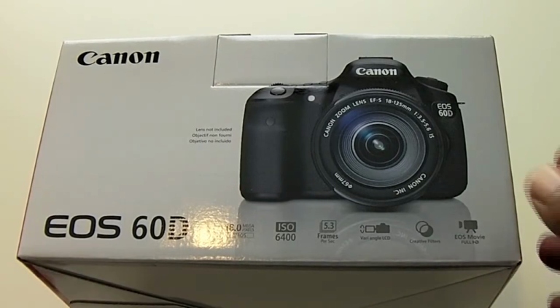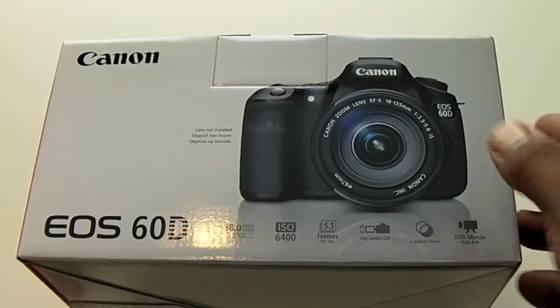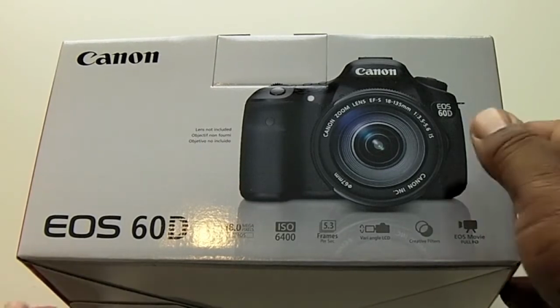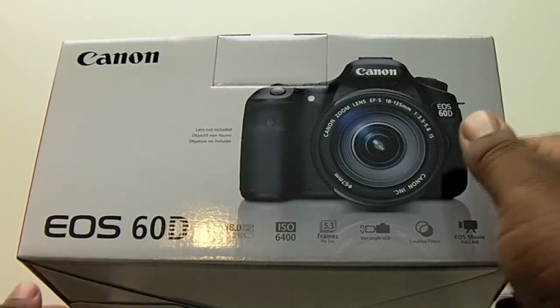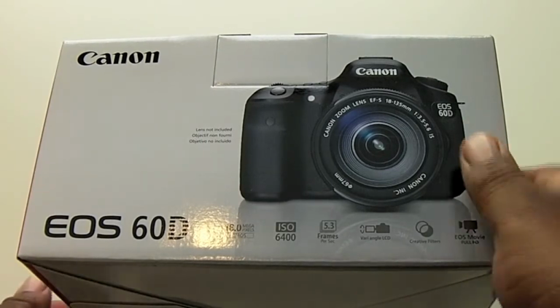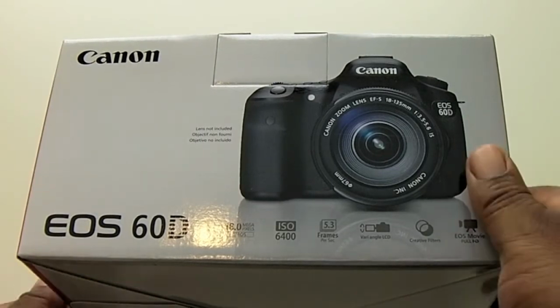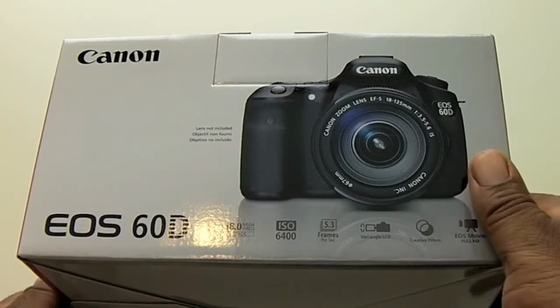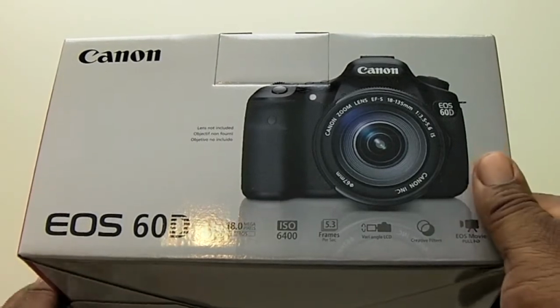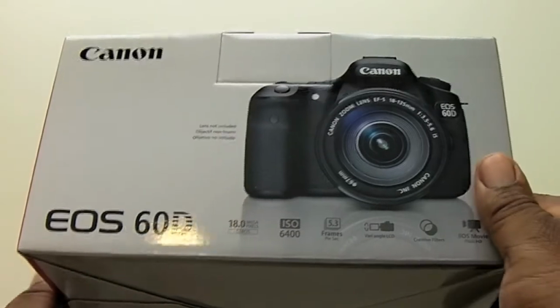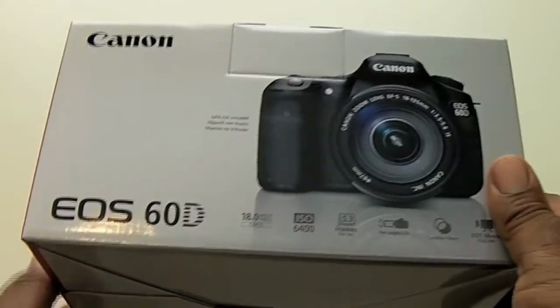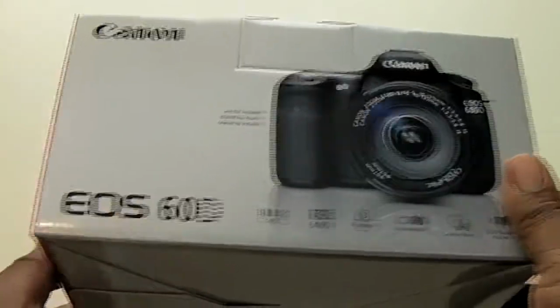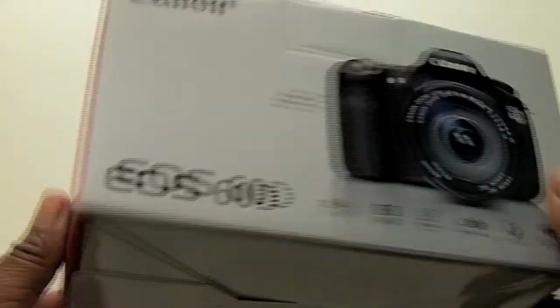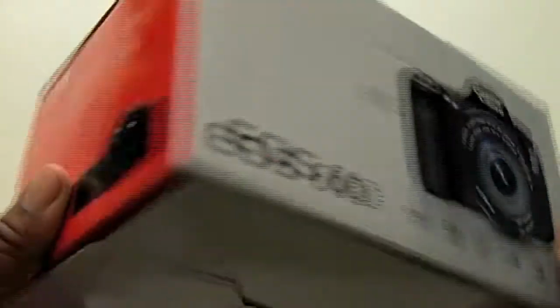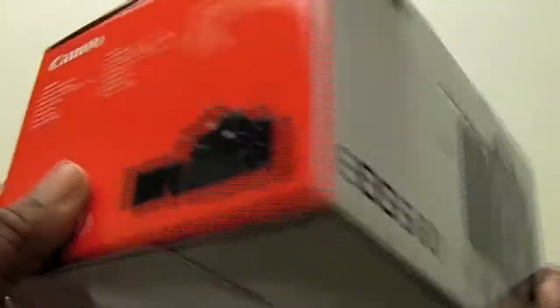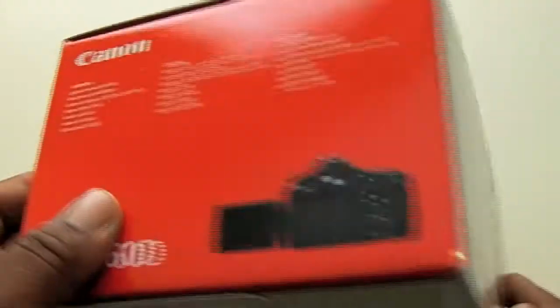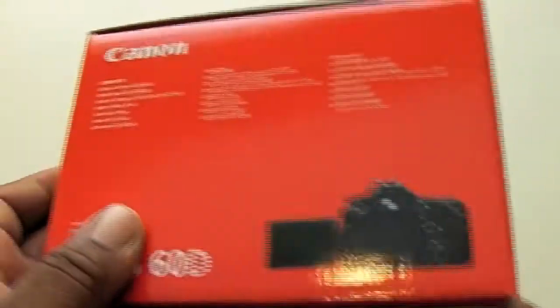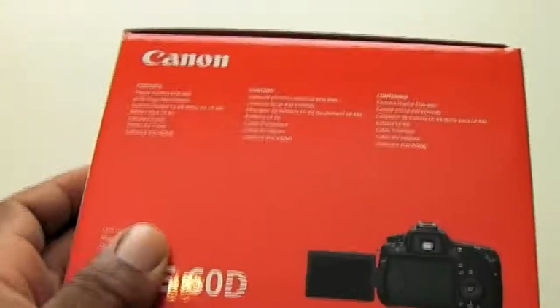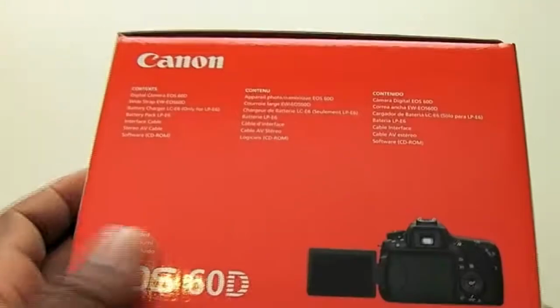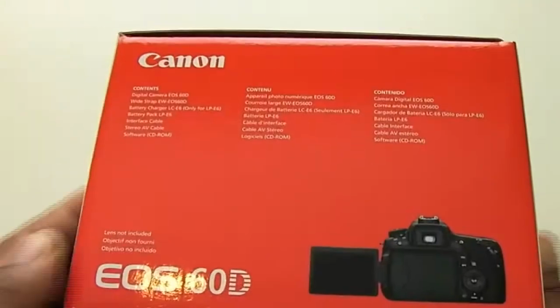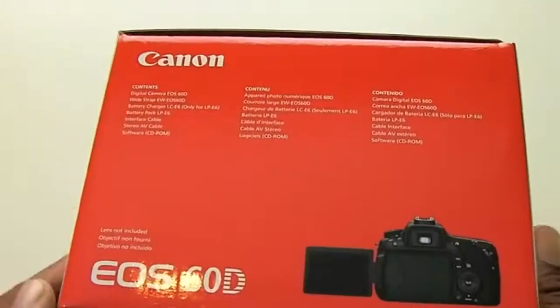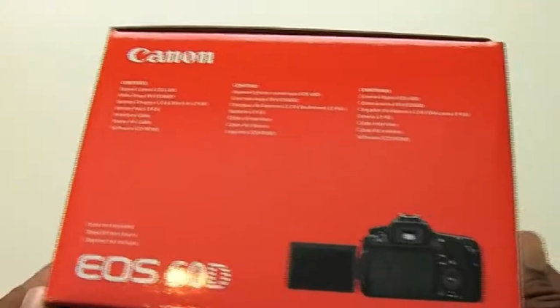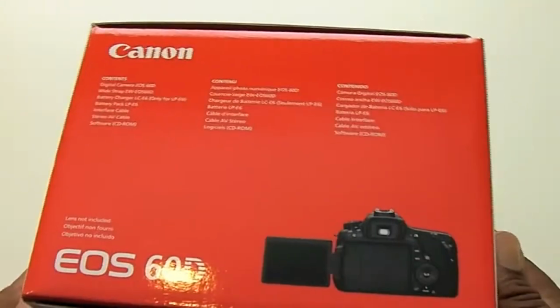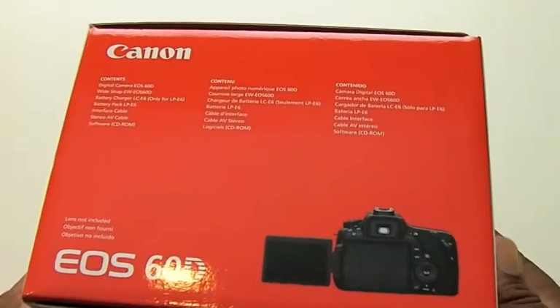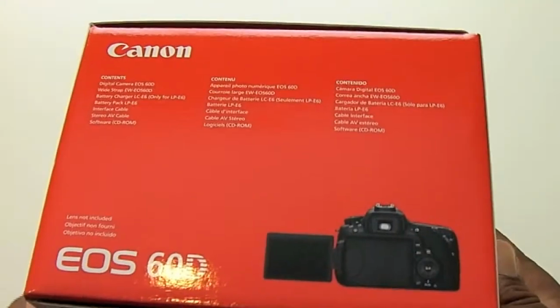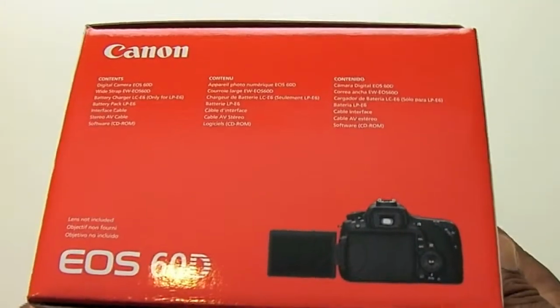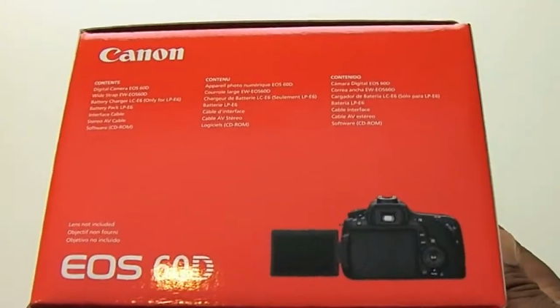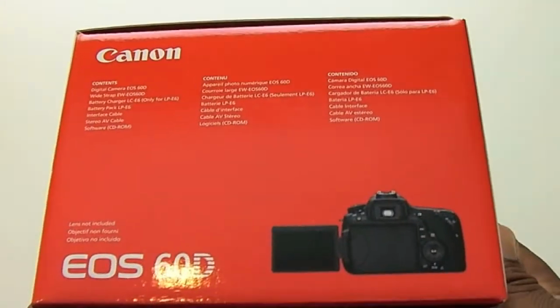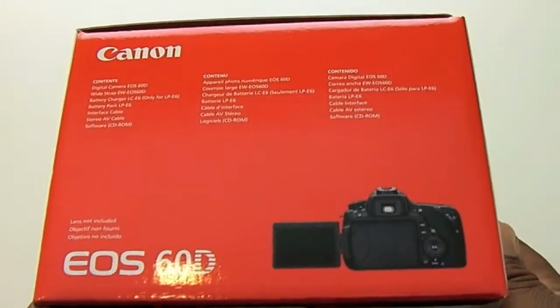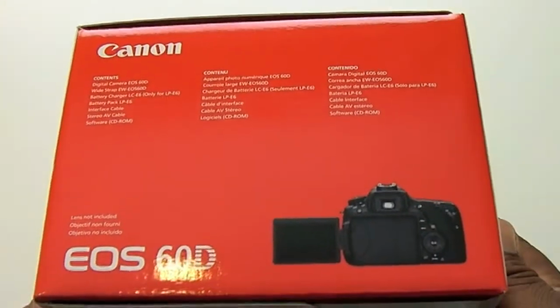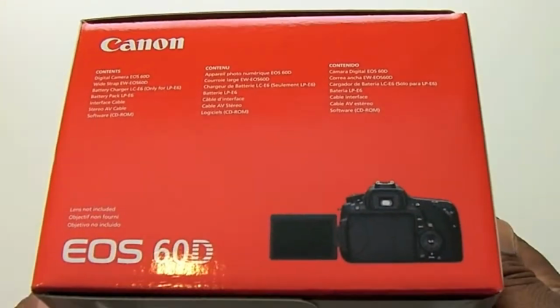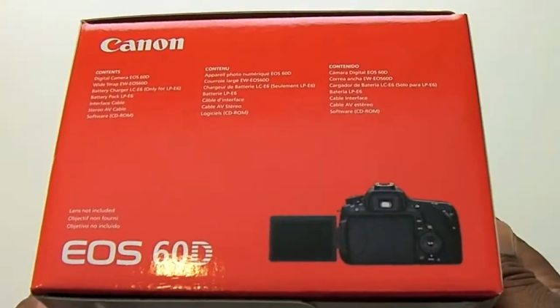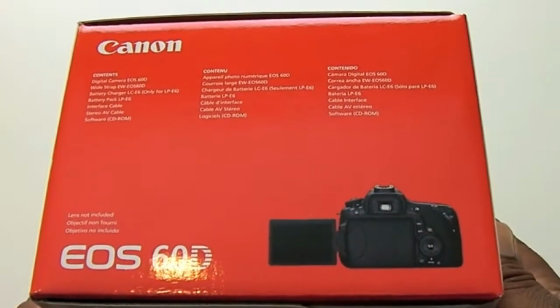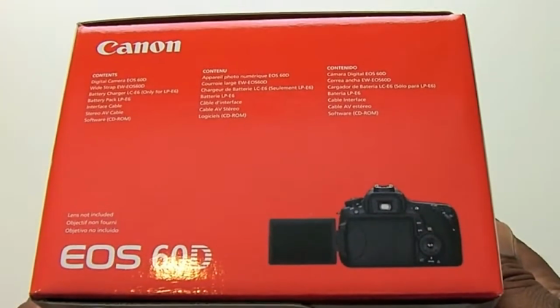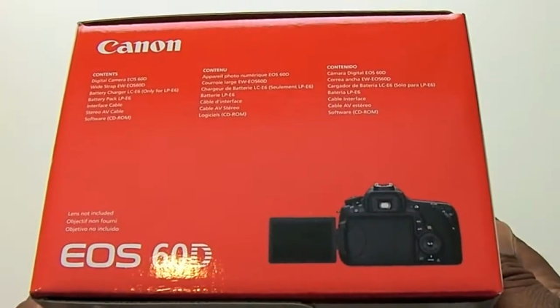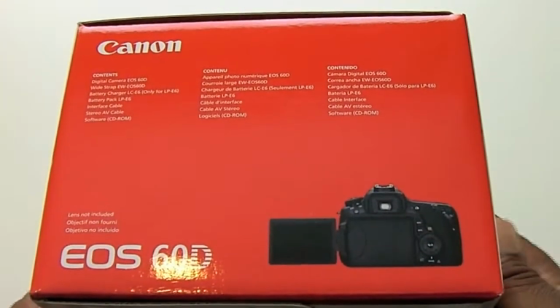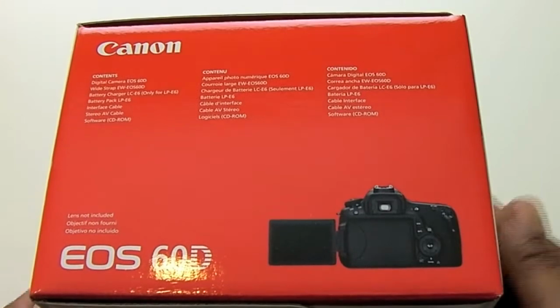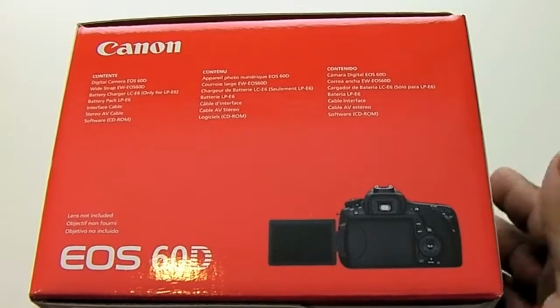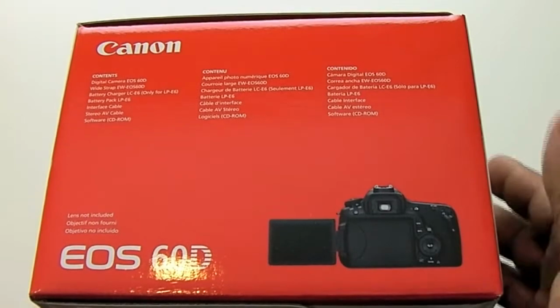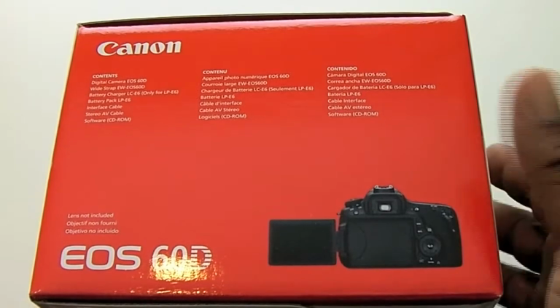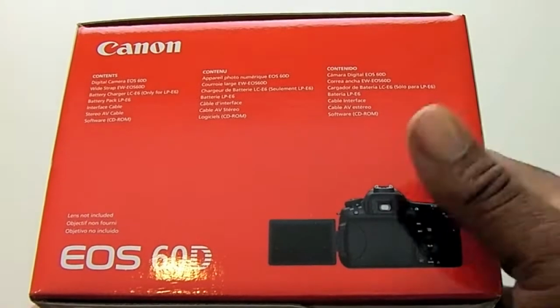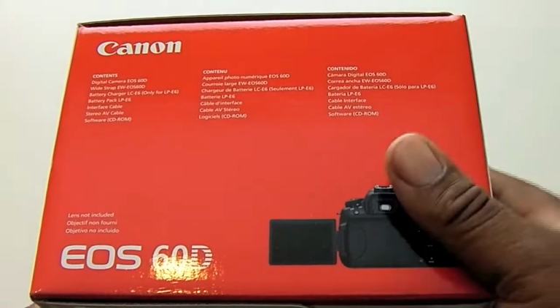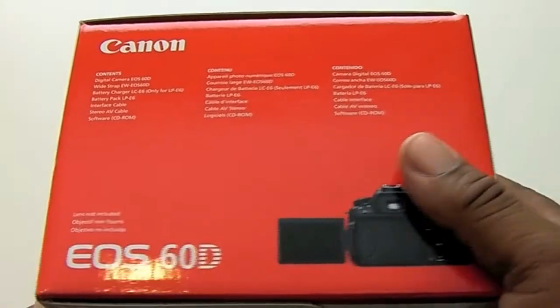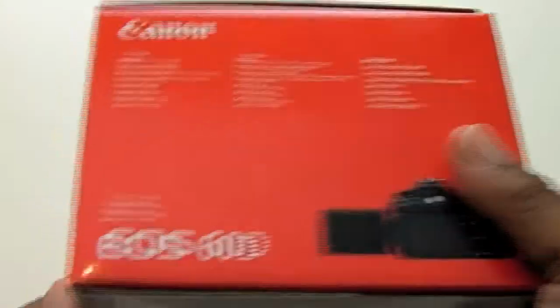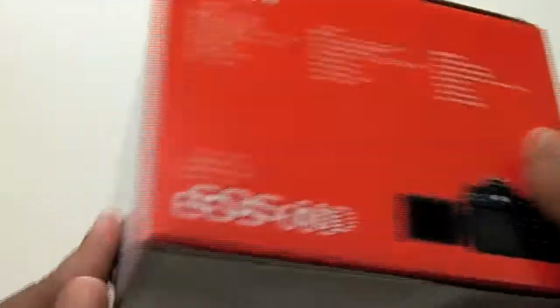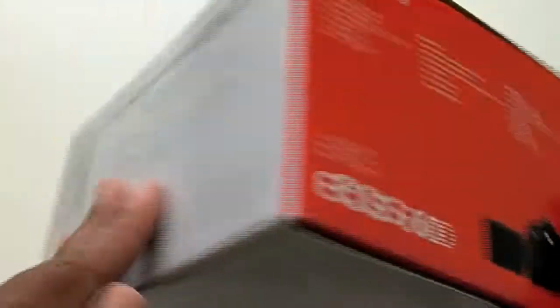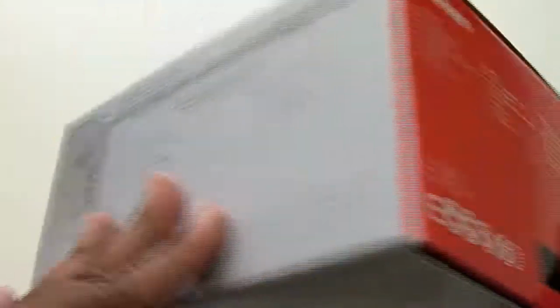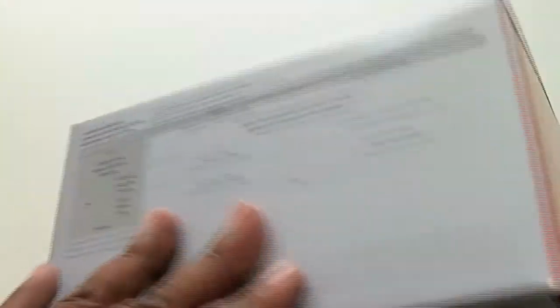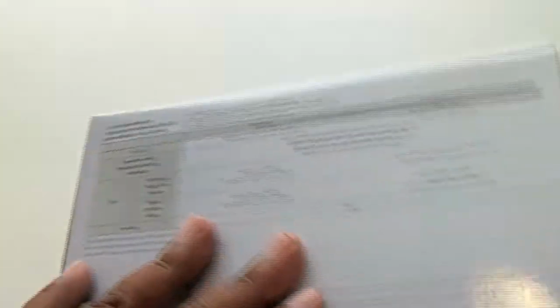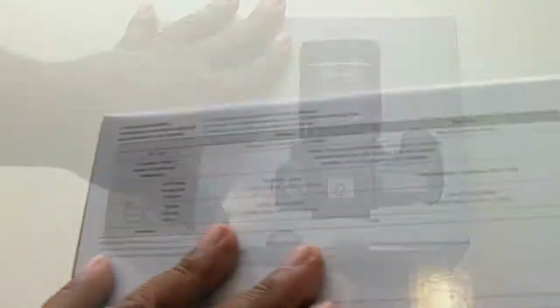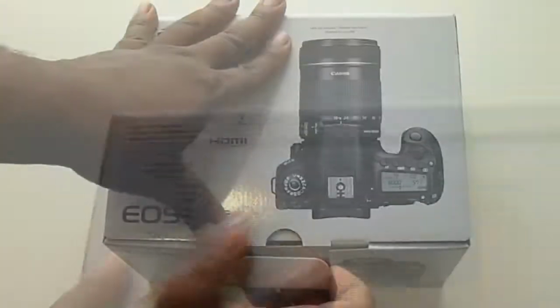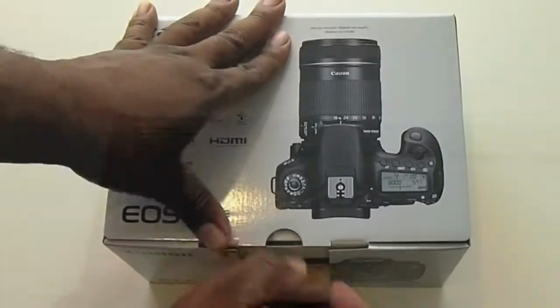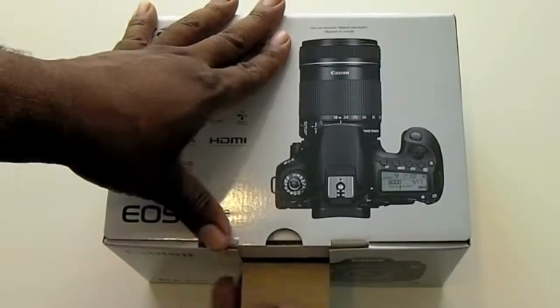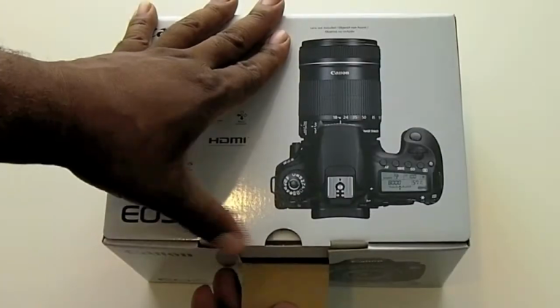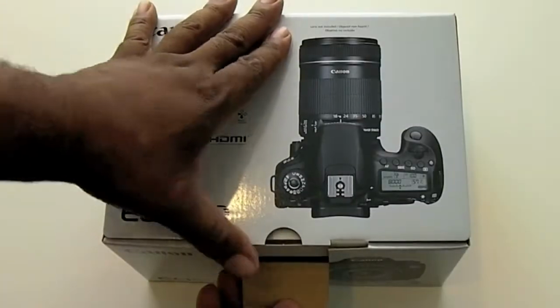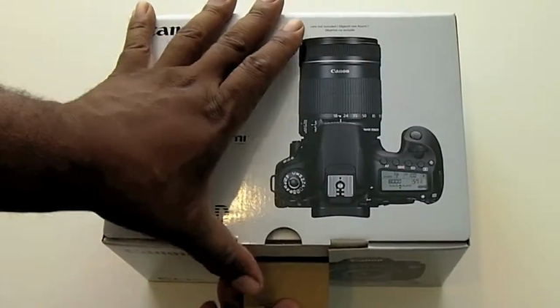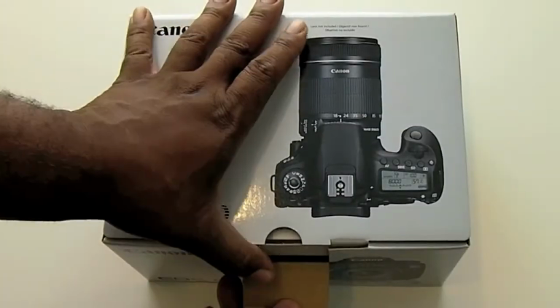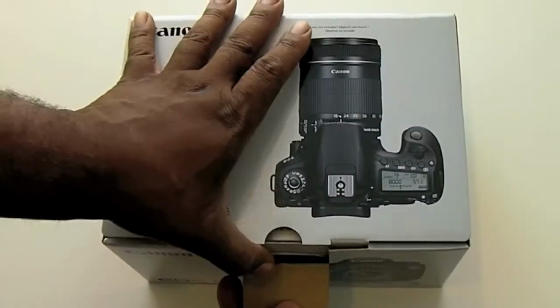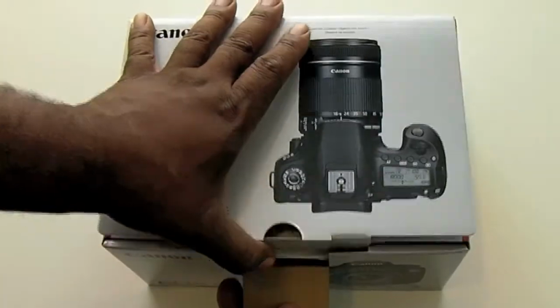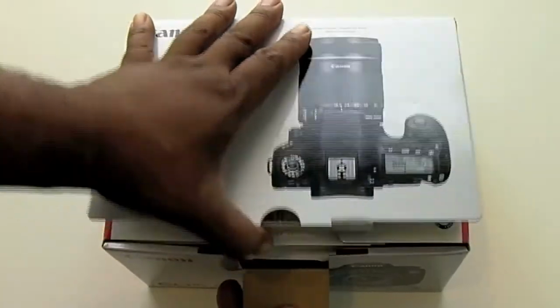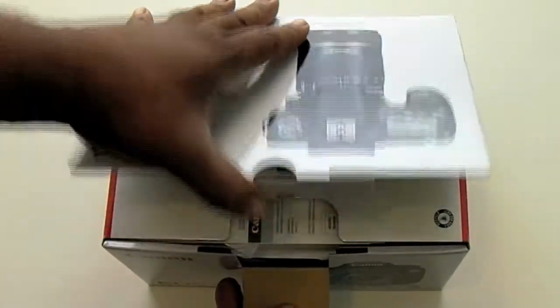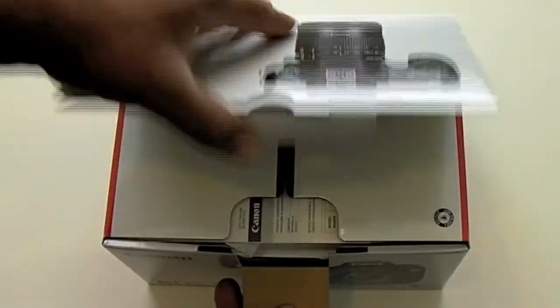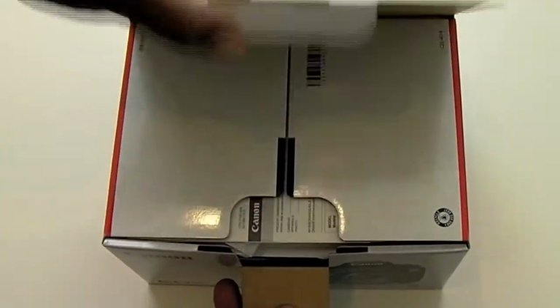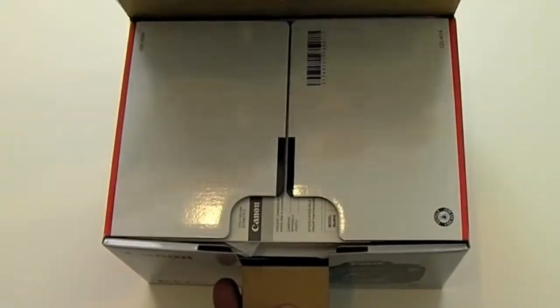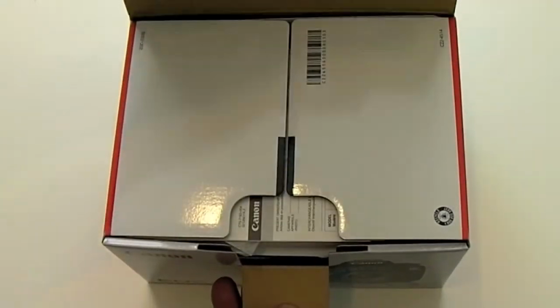The main reason I picked this camera up is because of the articulating screen, and I'll show you guys that once we get this thing unboxed.